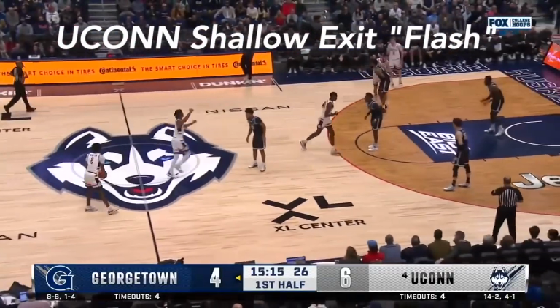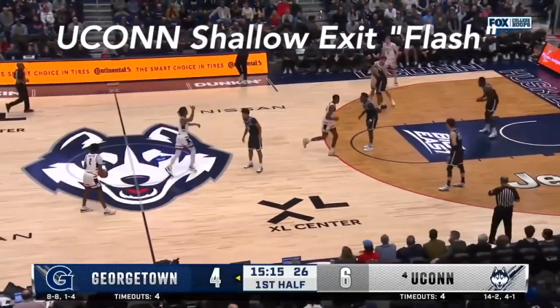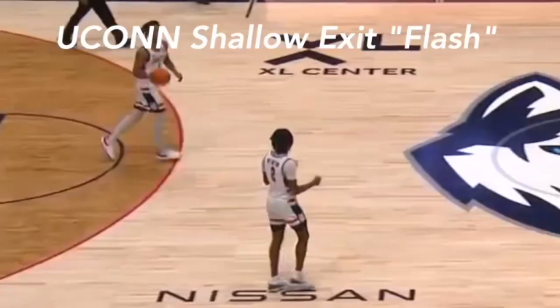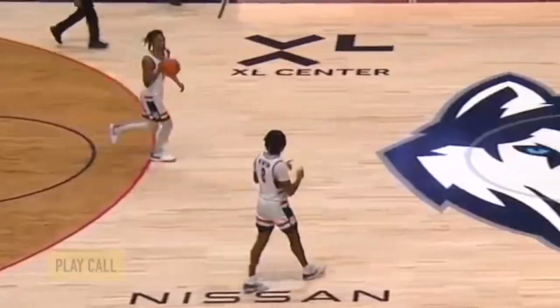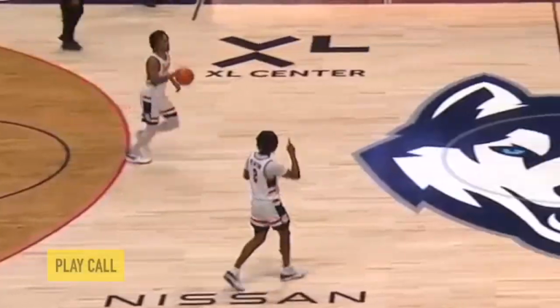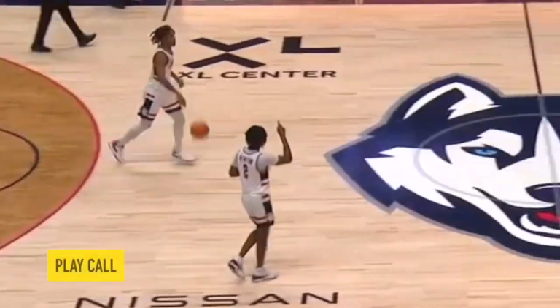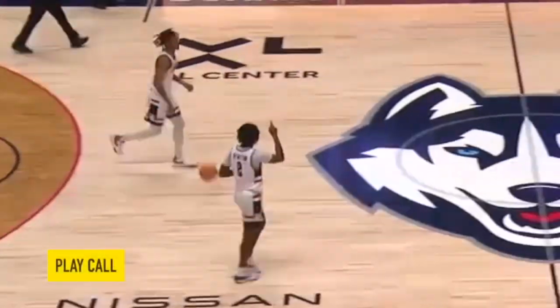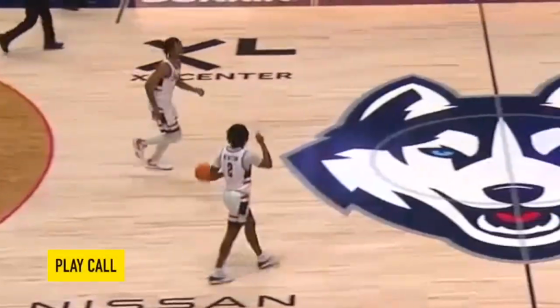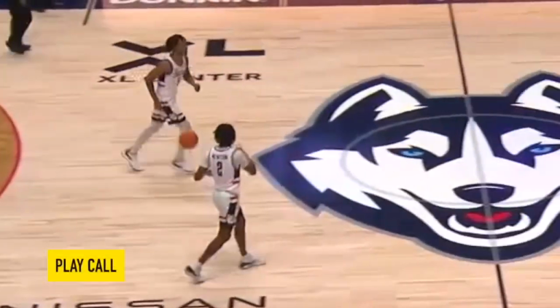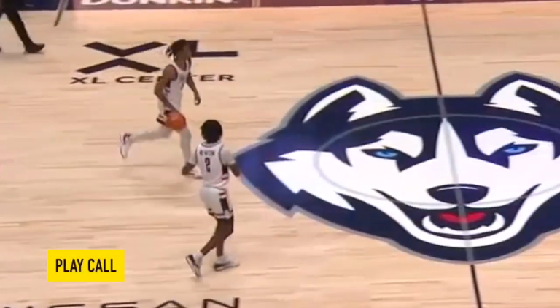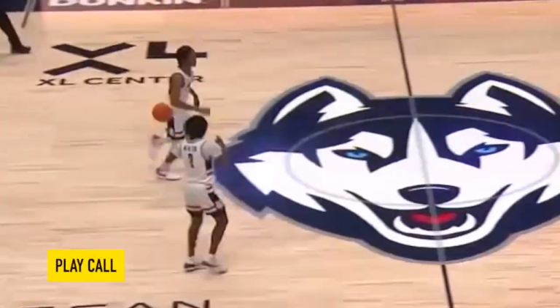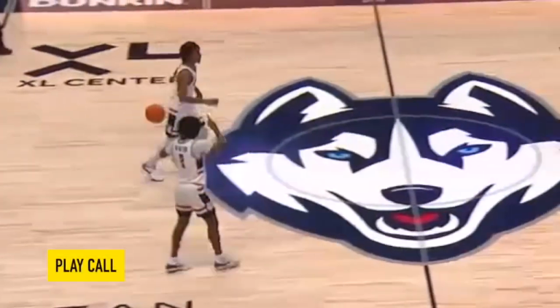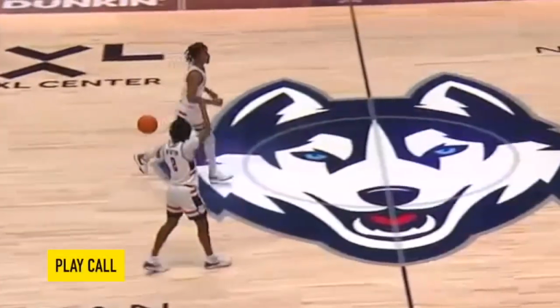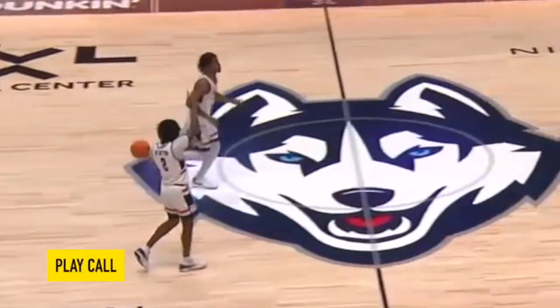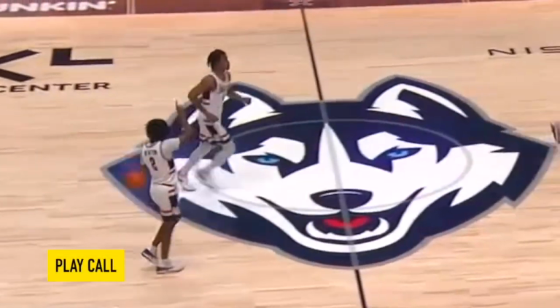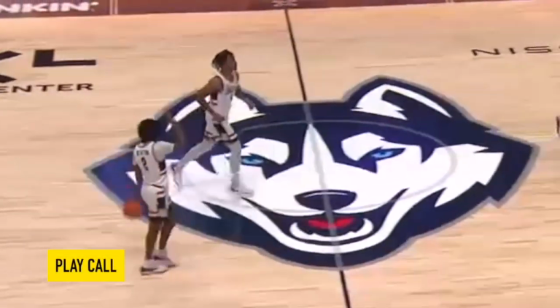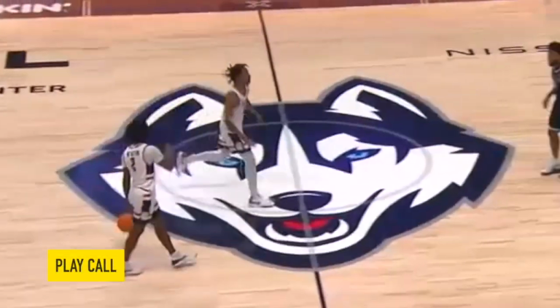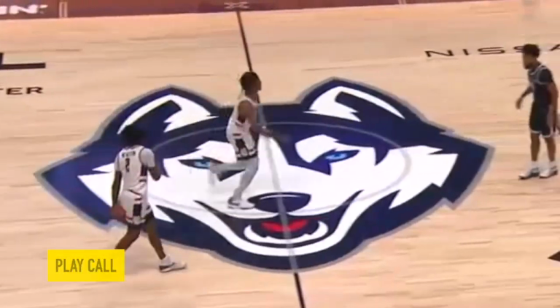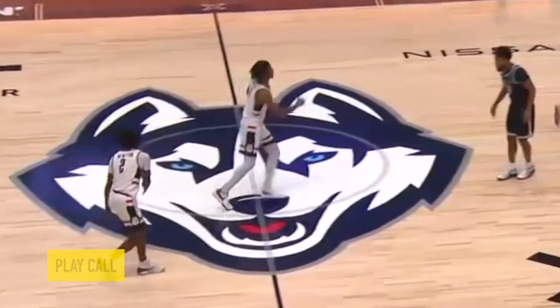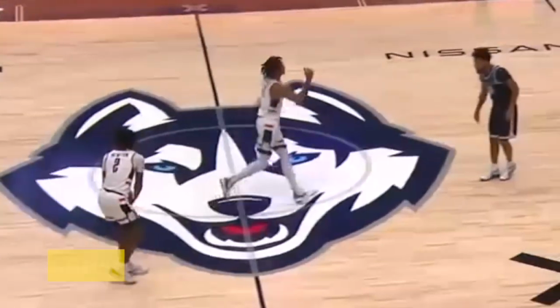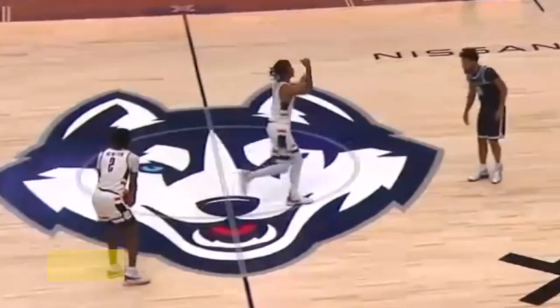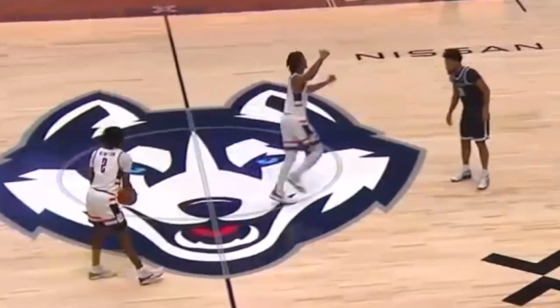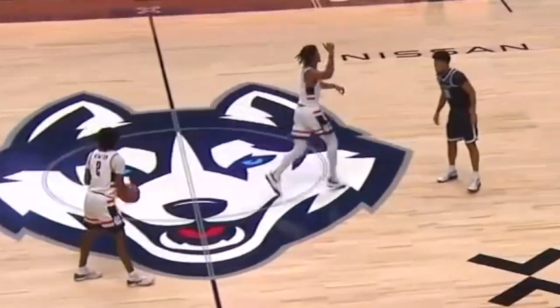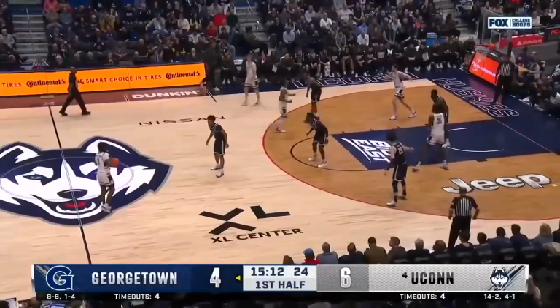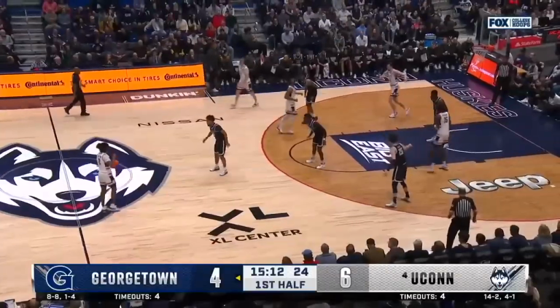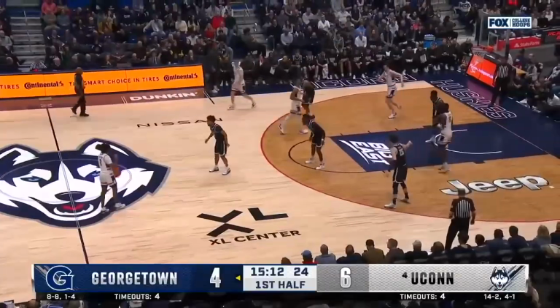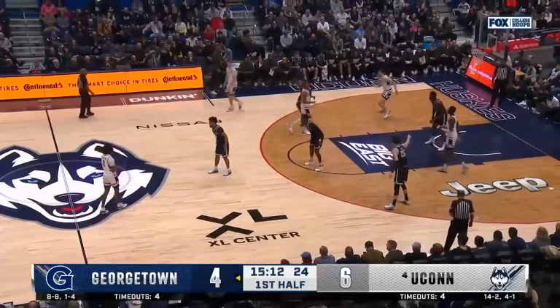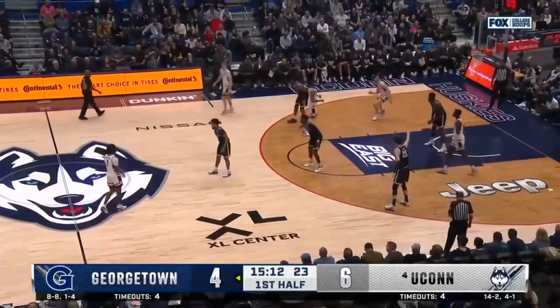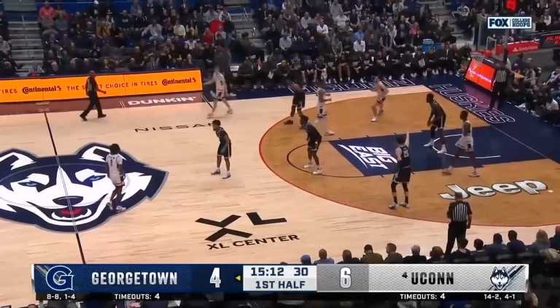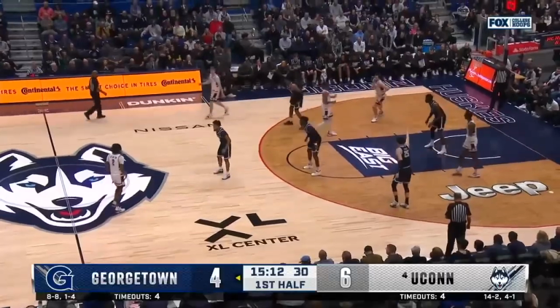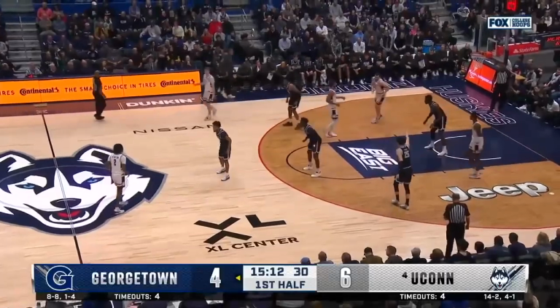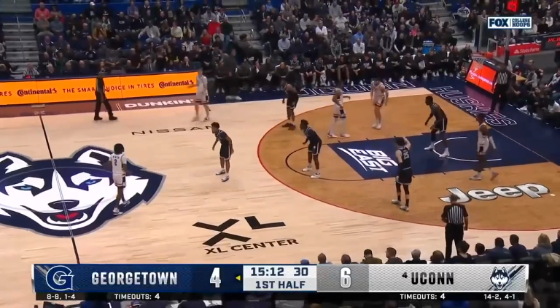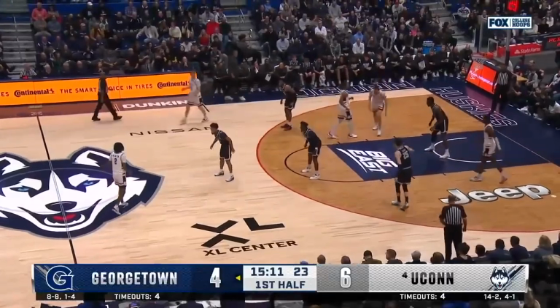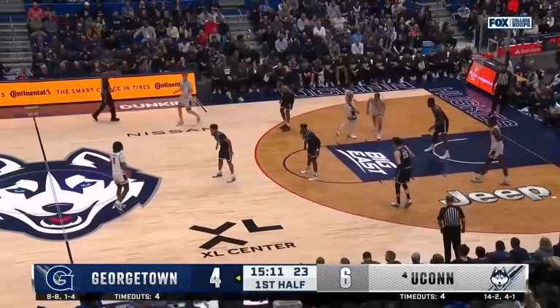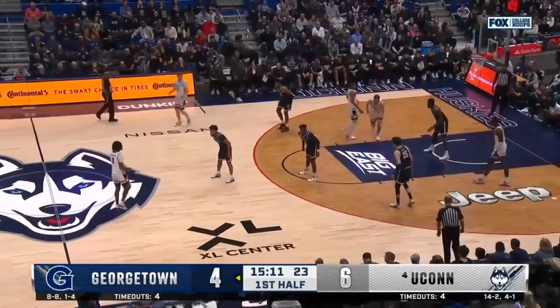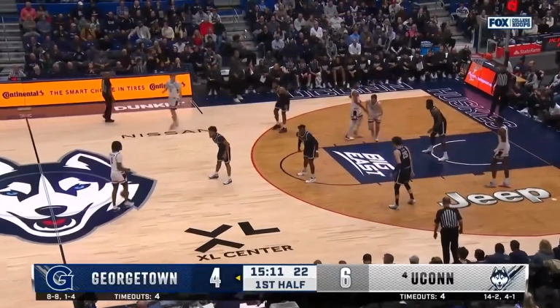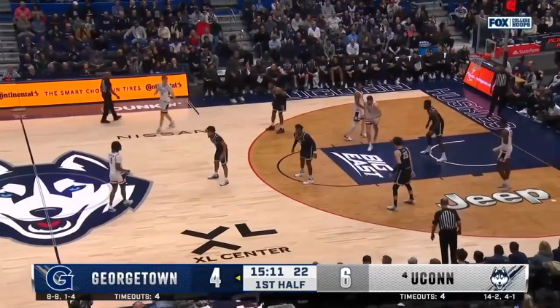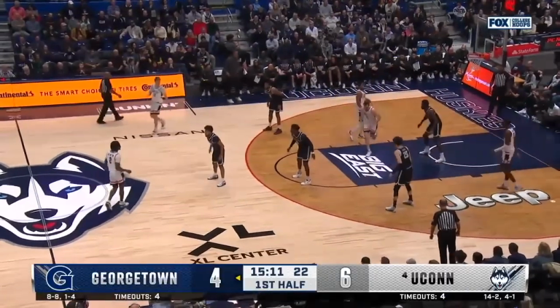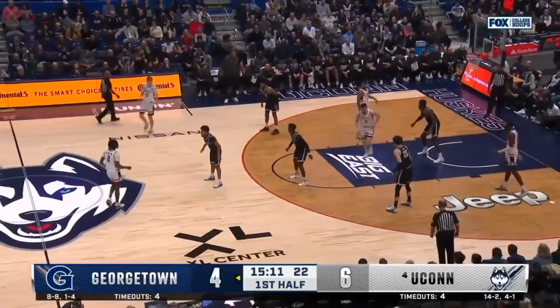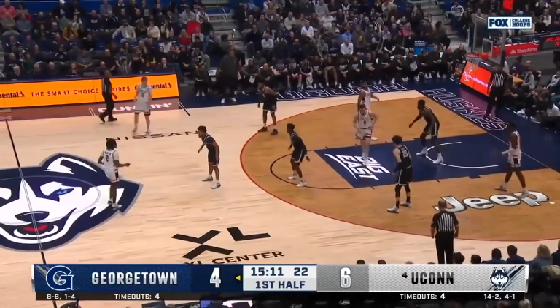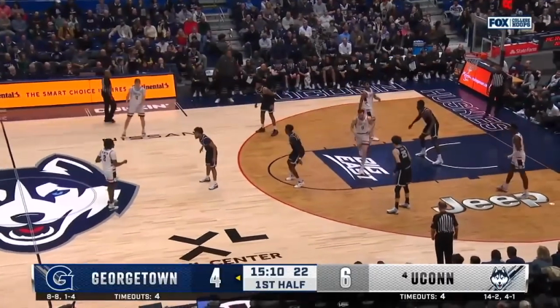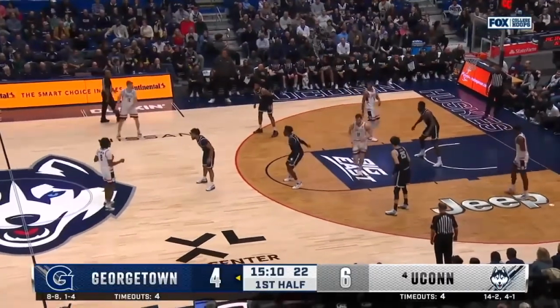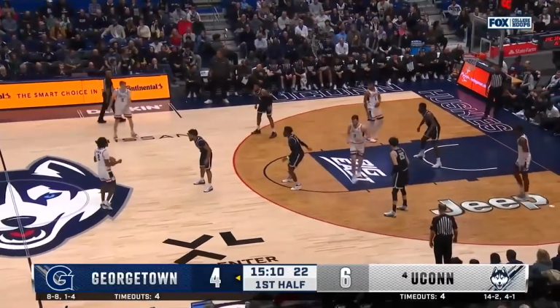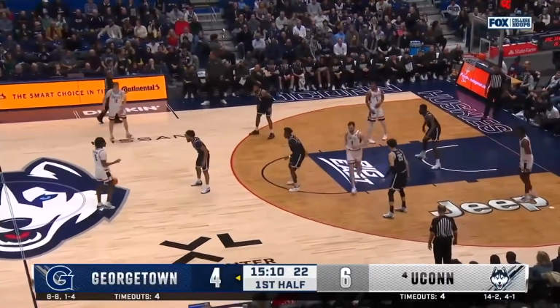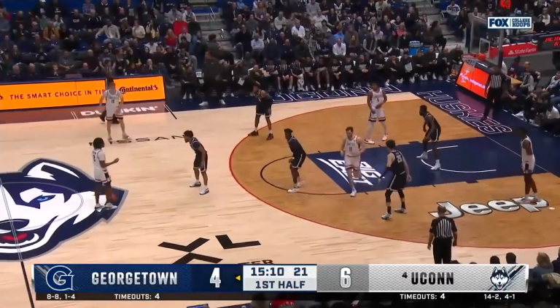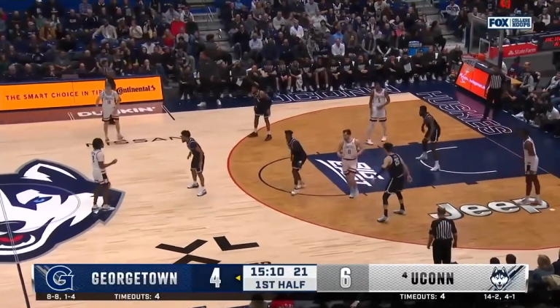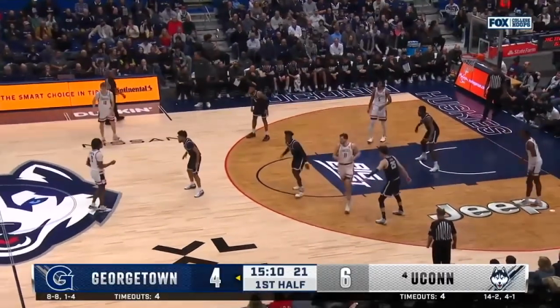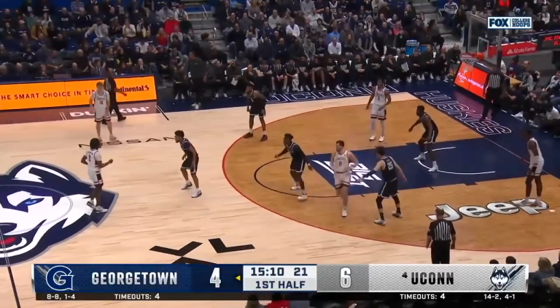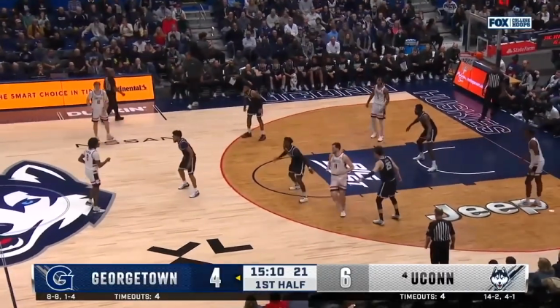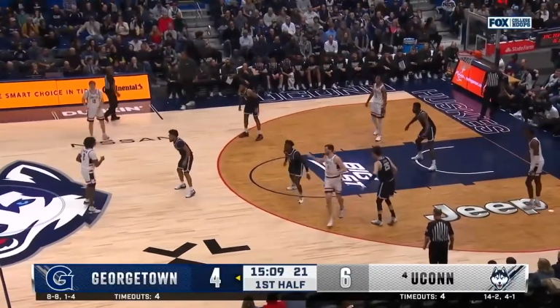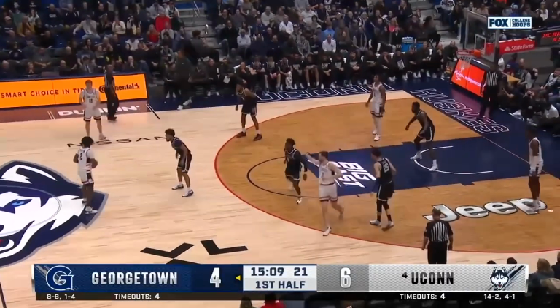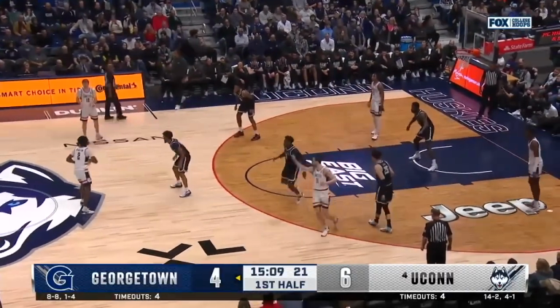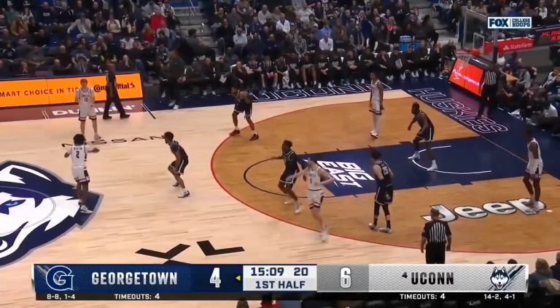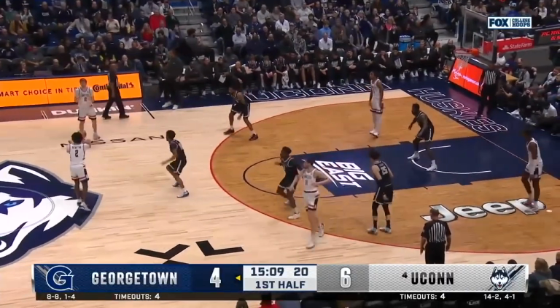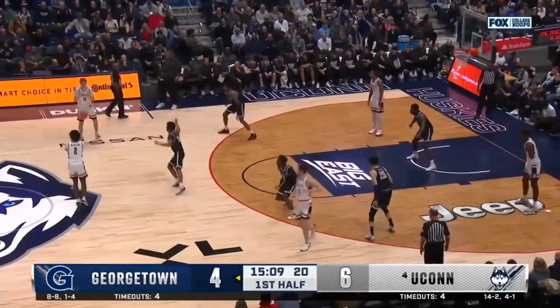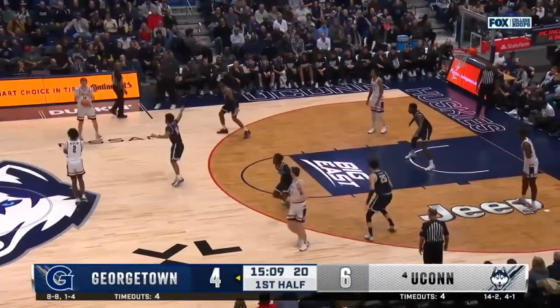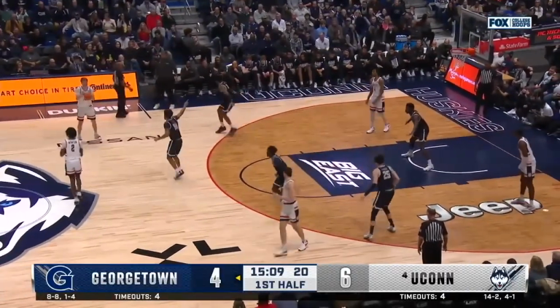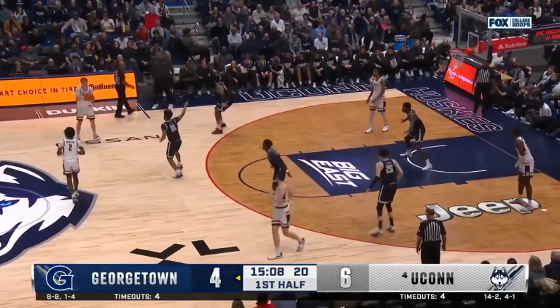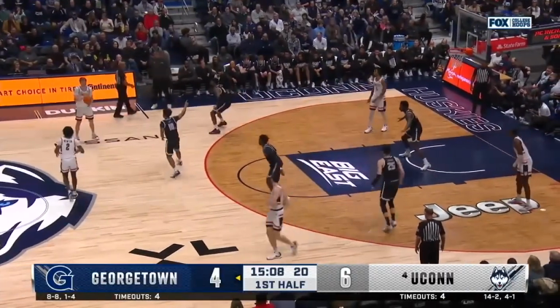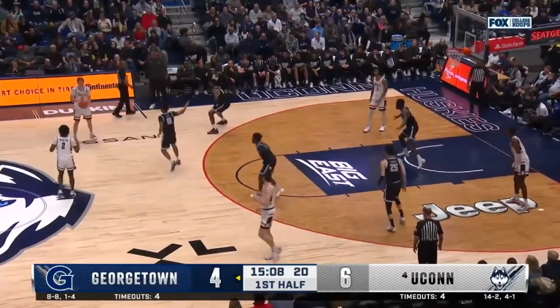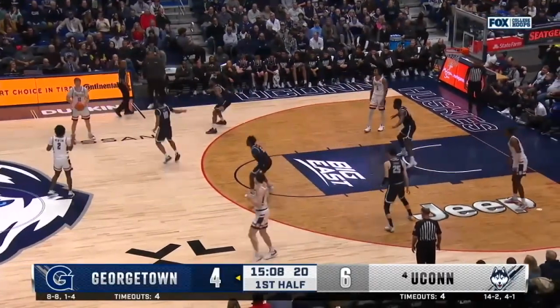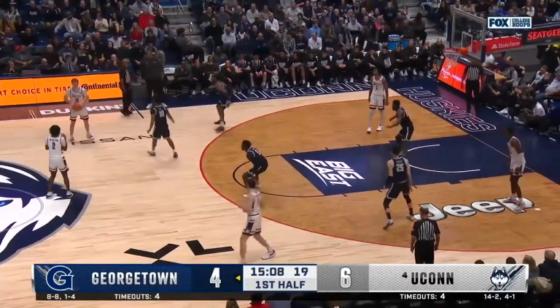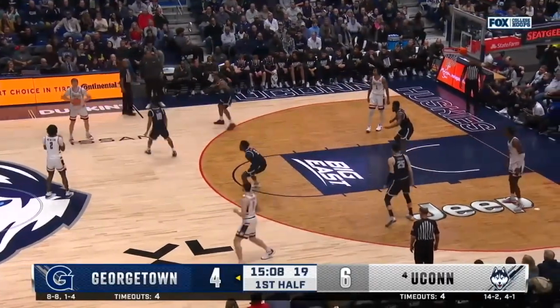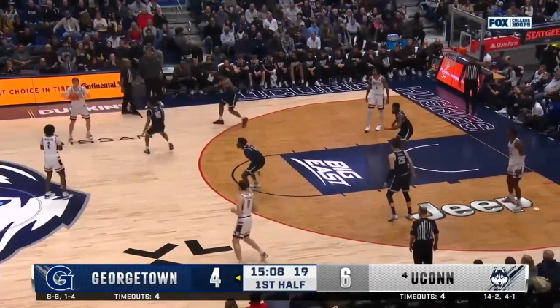UConn men's basketball runs some great stuff against the zone, punishing the zone by having multiple movers move at the same time. So let's take a look.